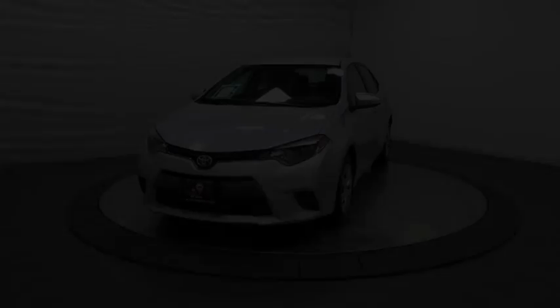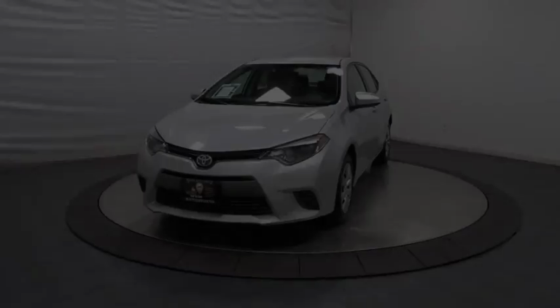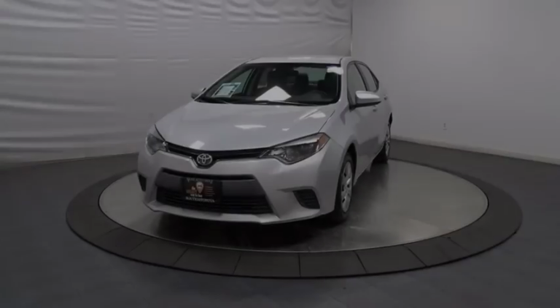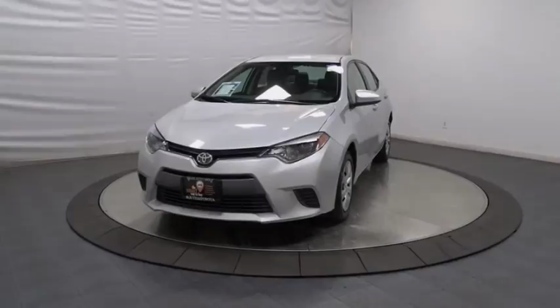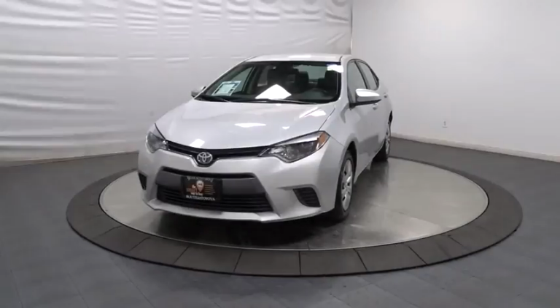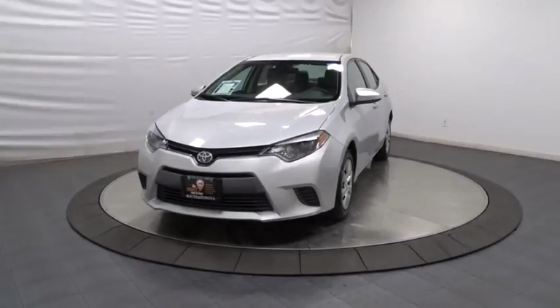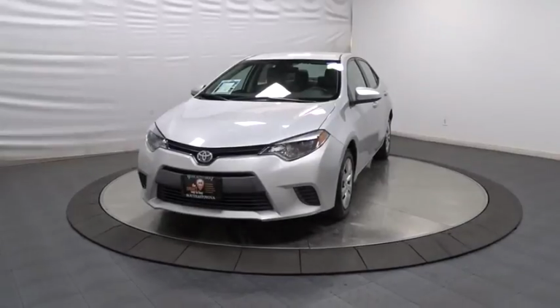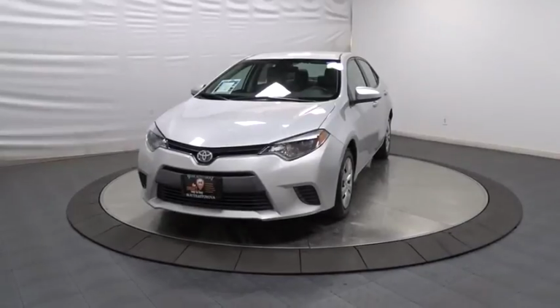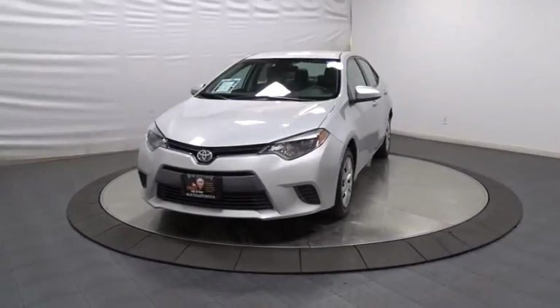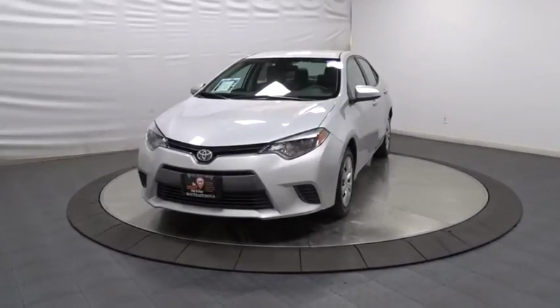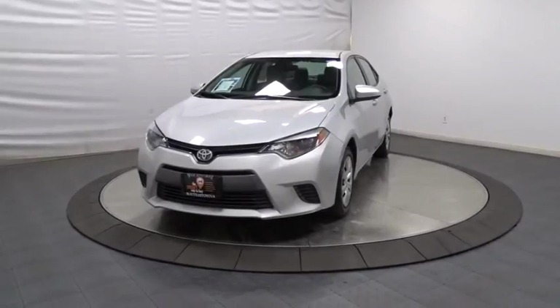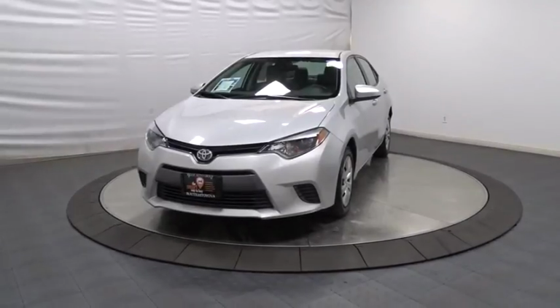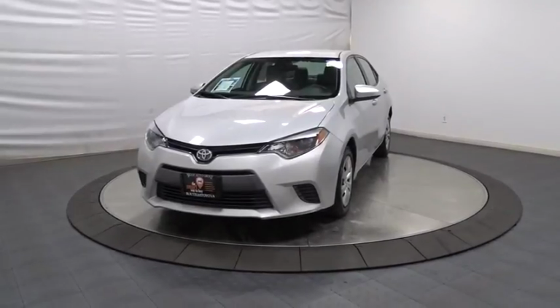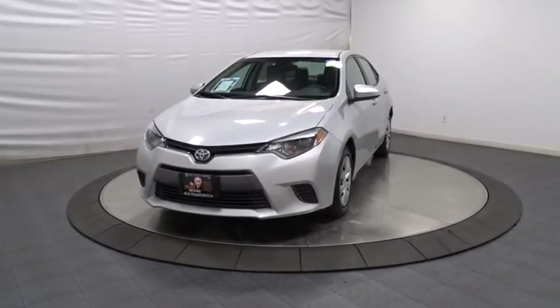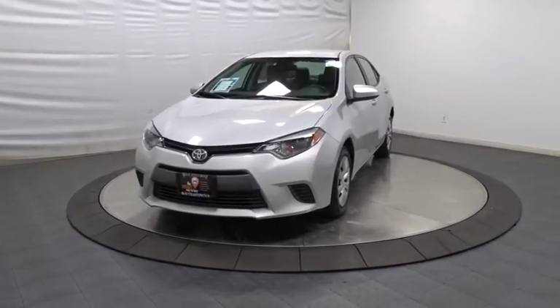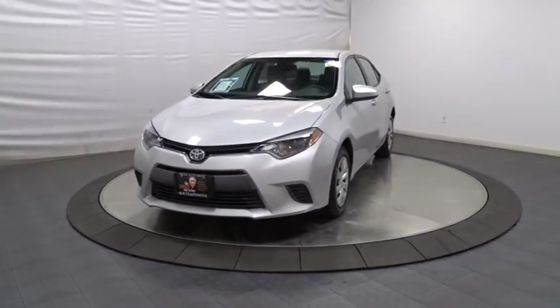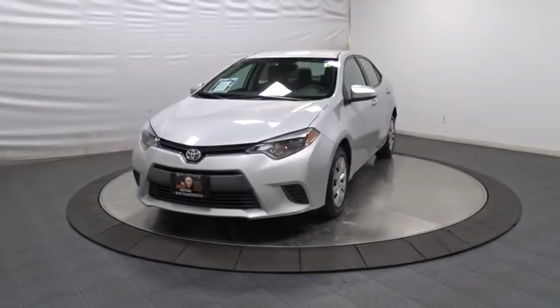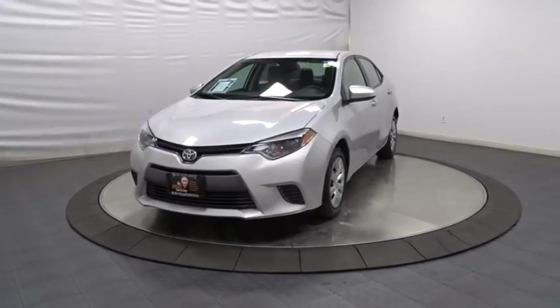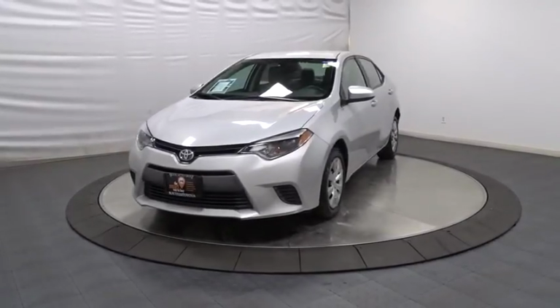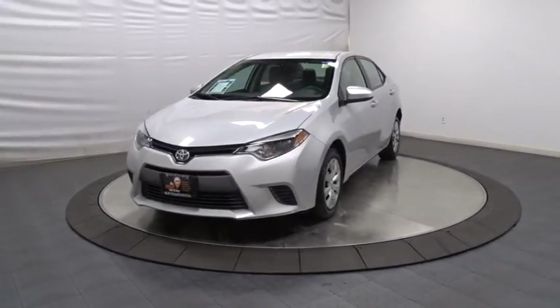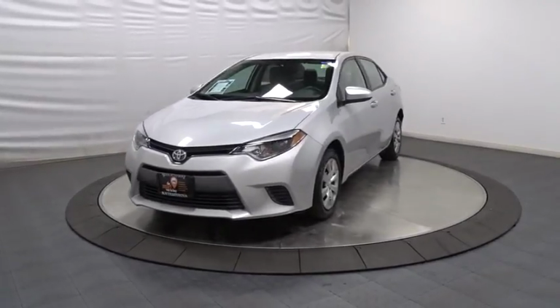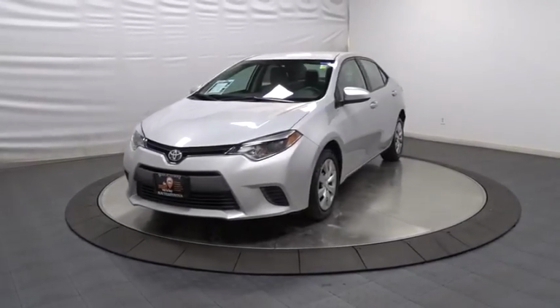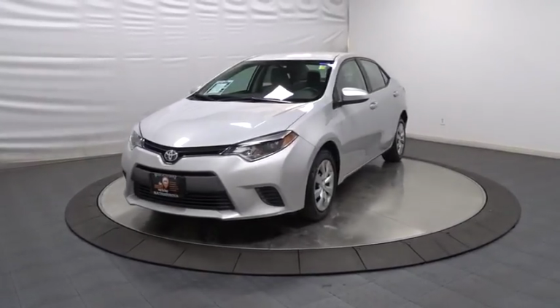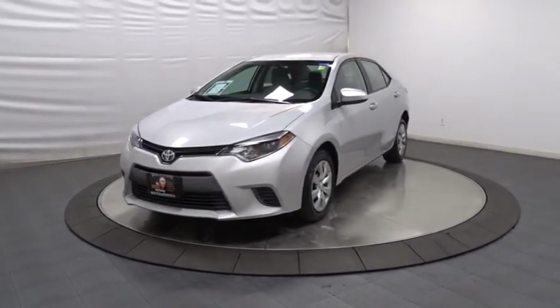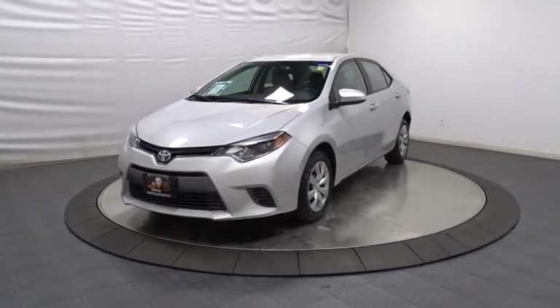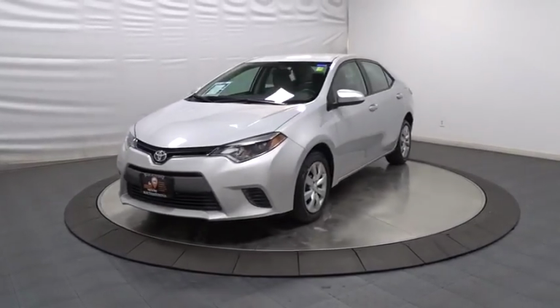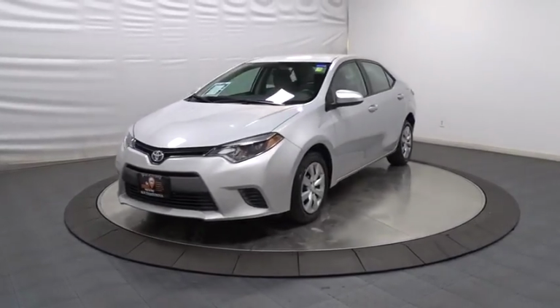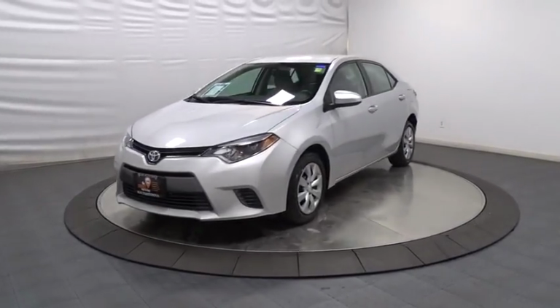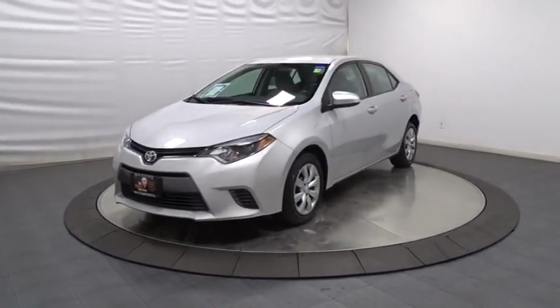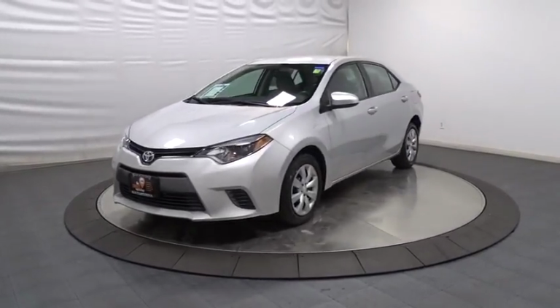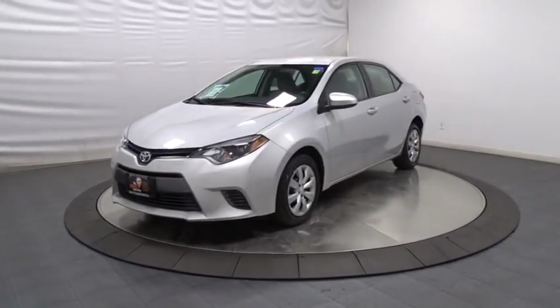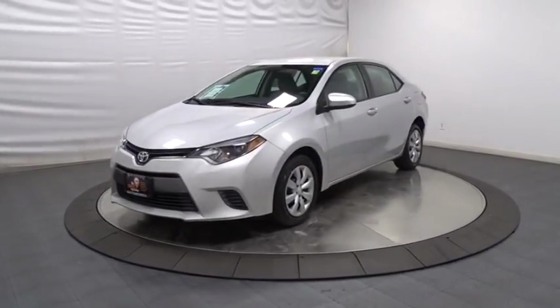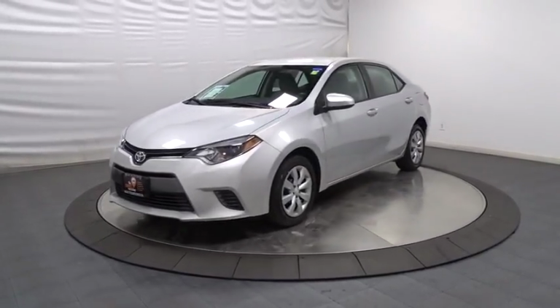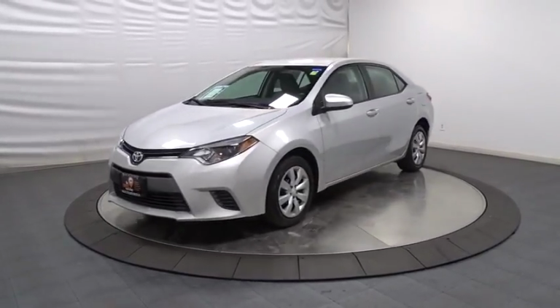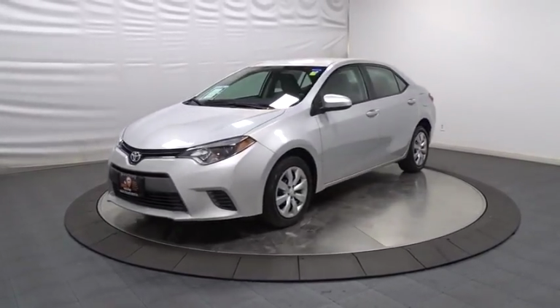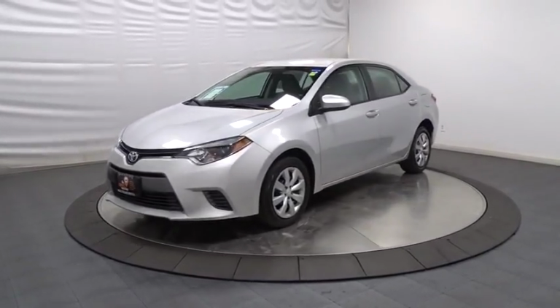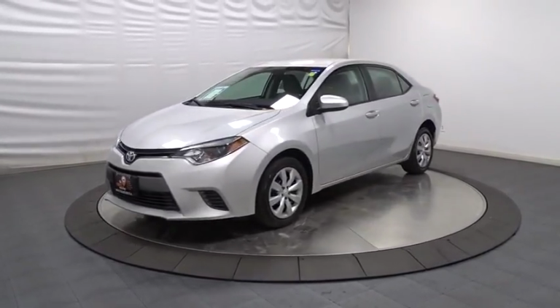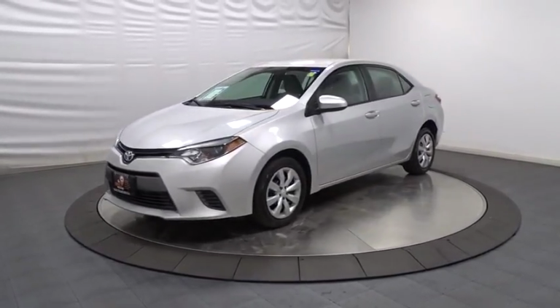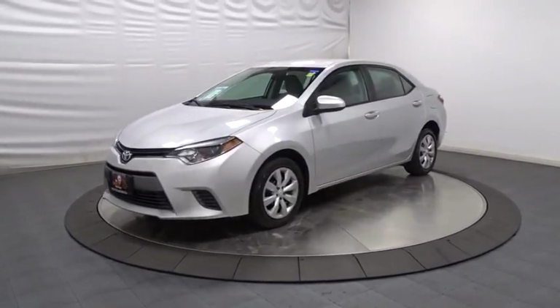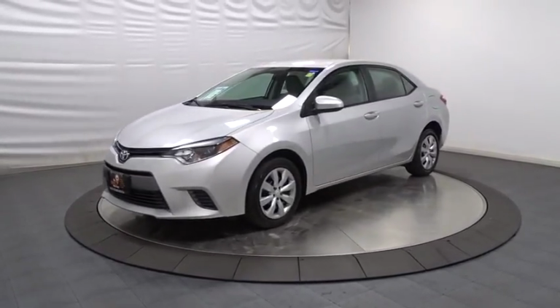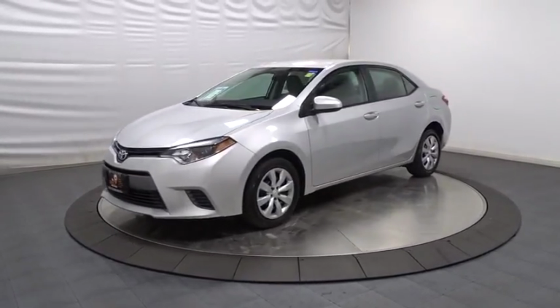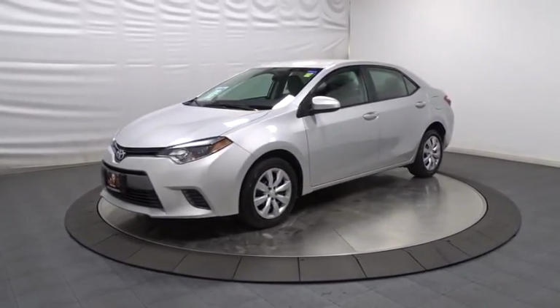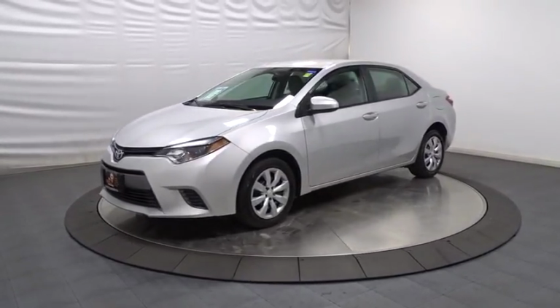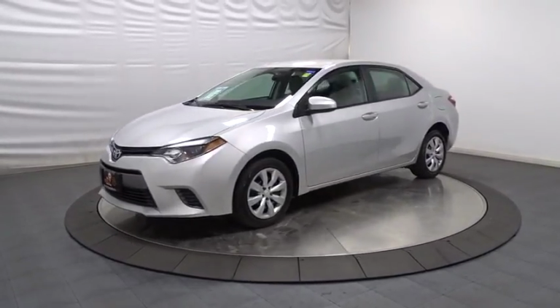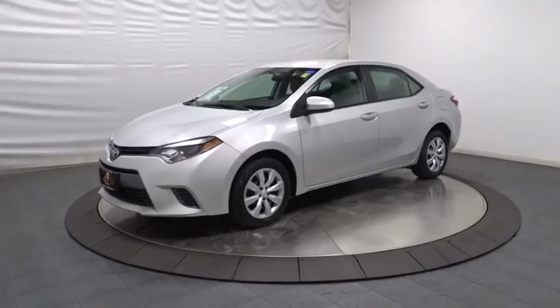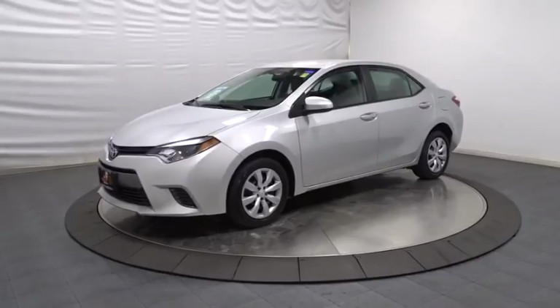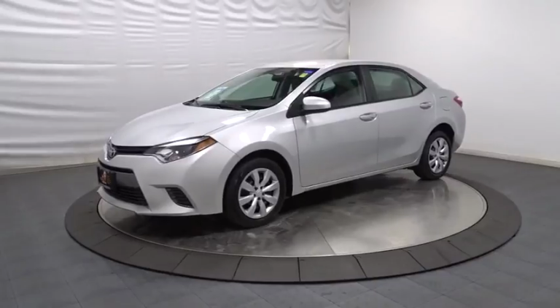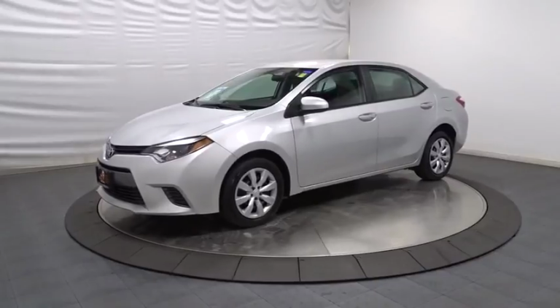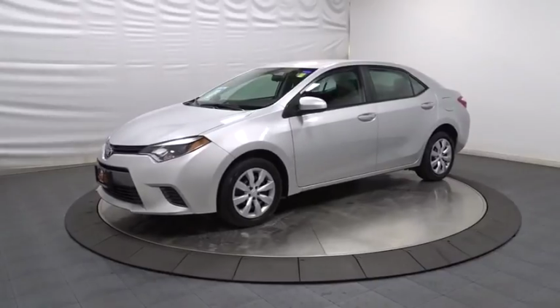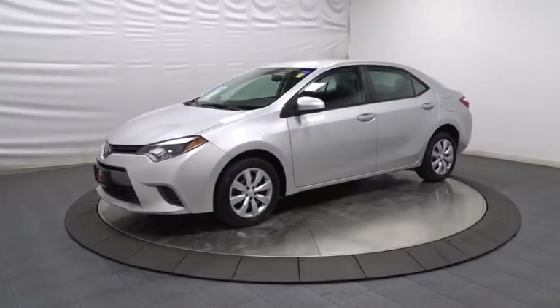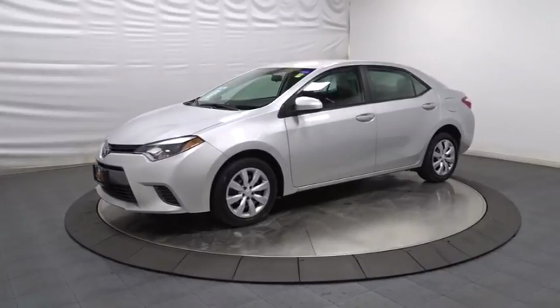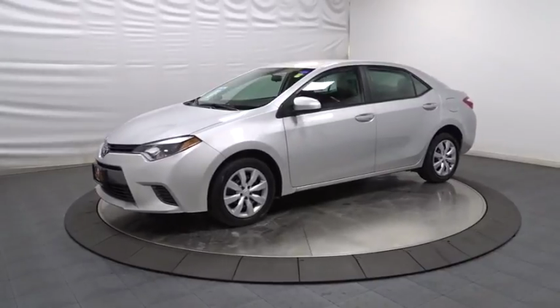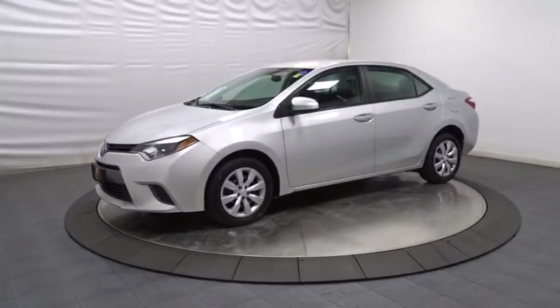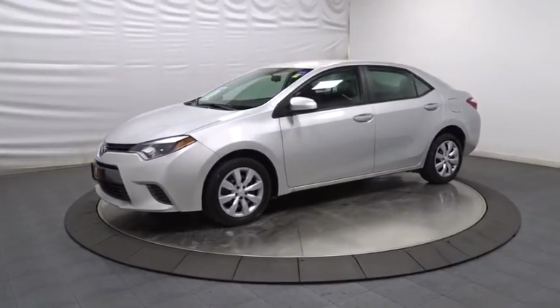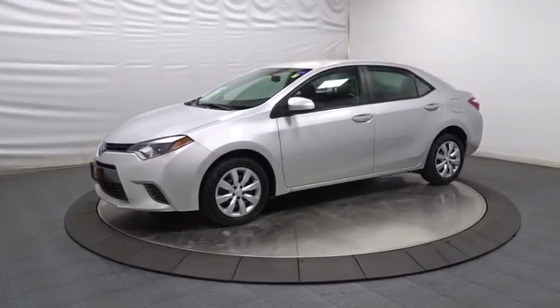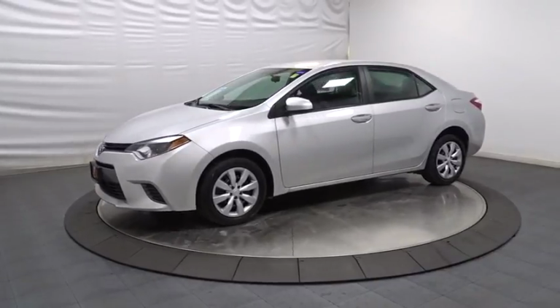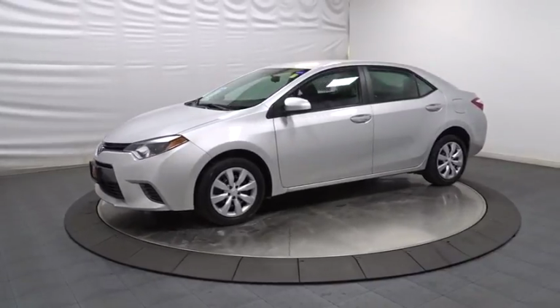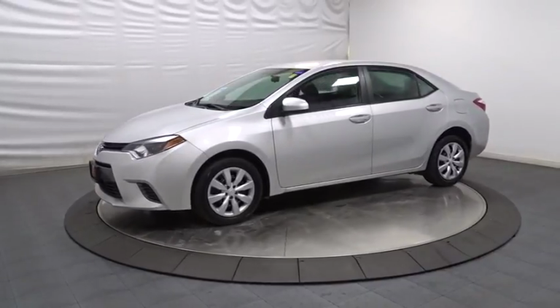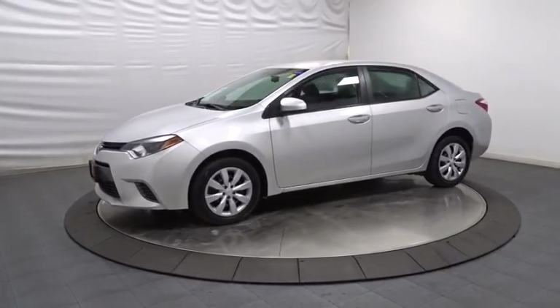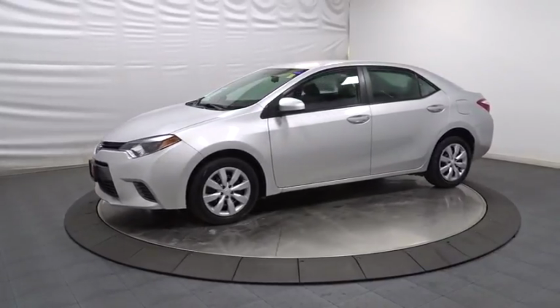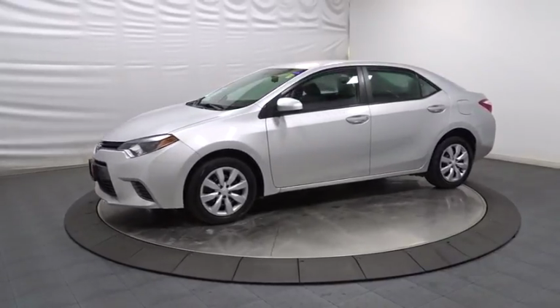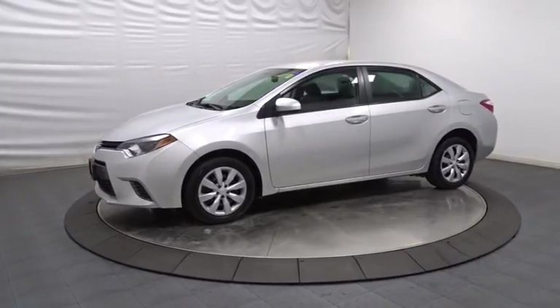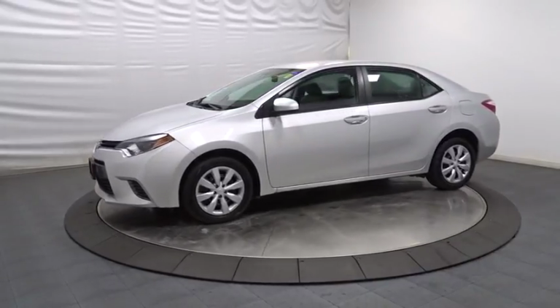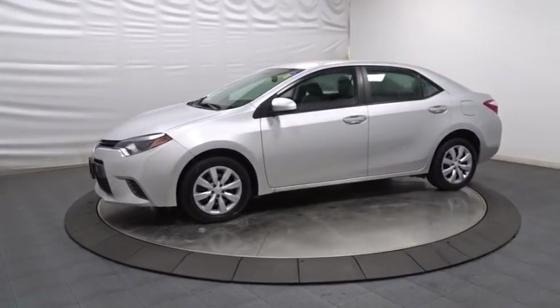2016 Toyota Corolla. The Corolla is still a great option for those who want dependability, comfort, and value.